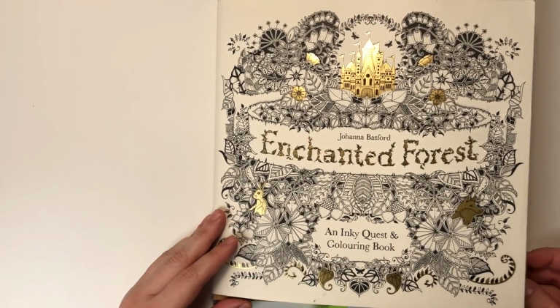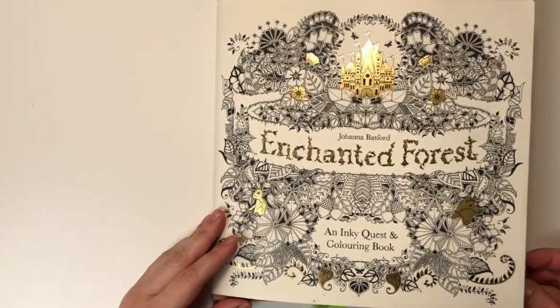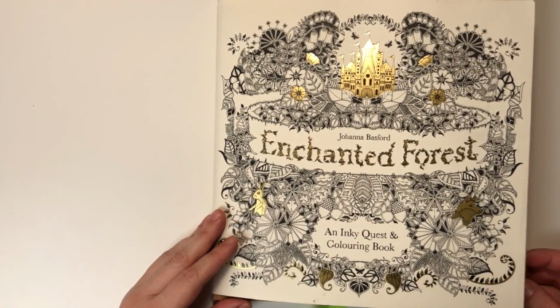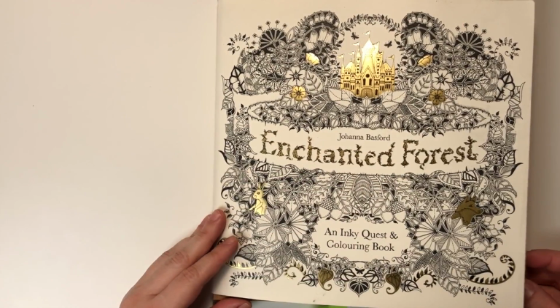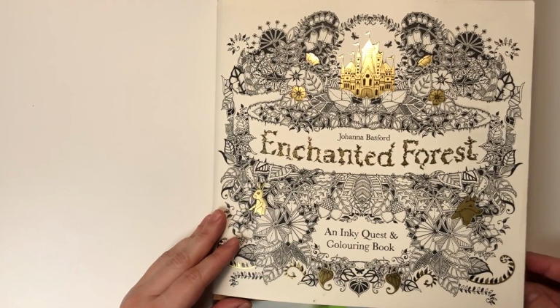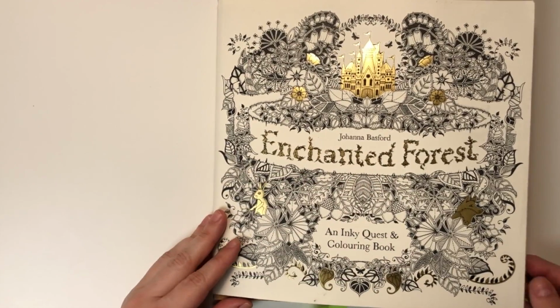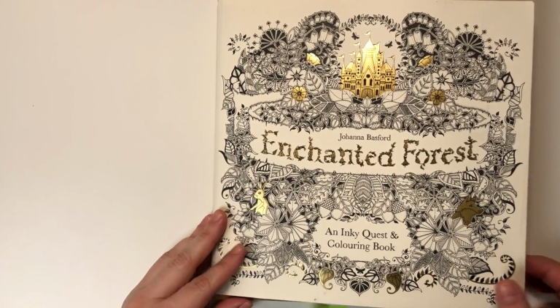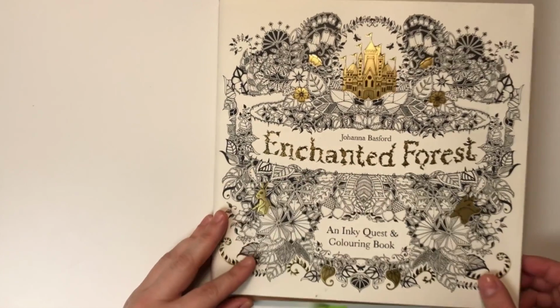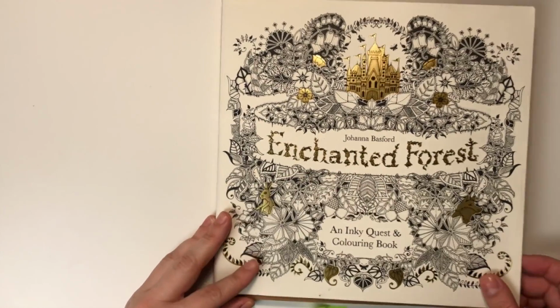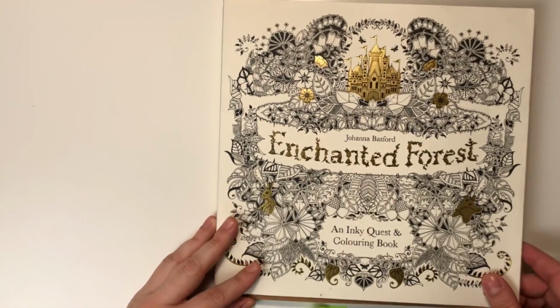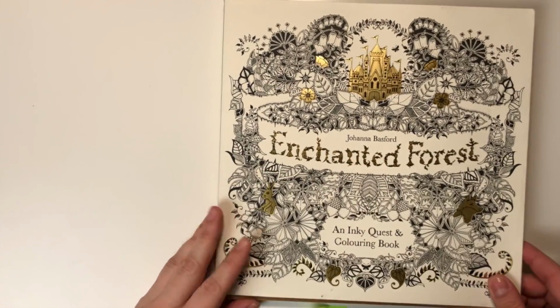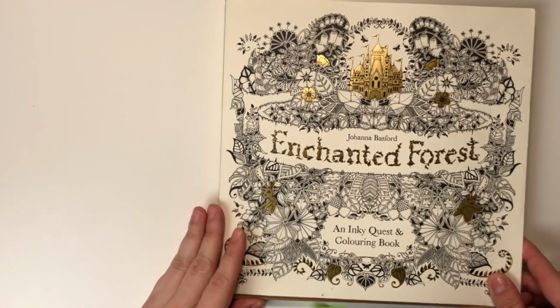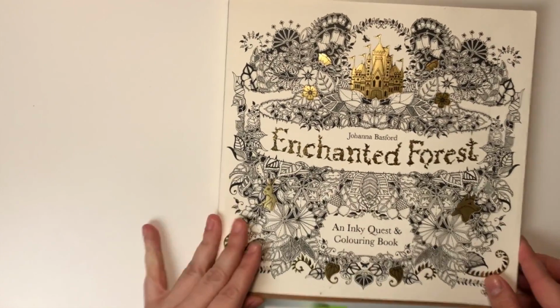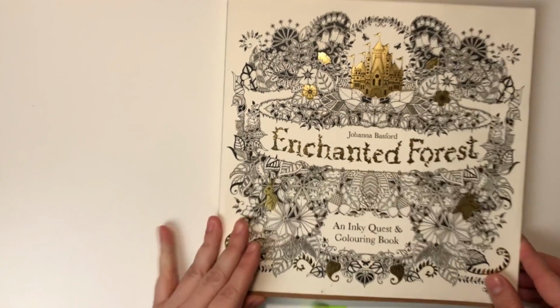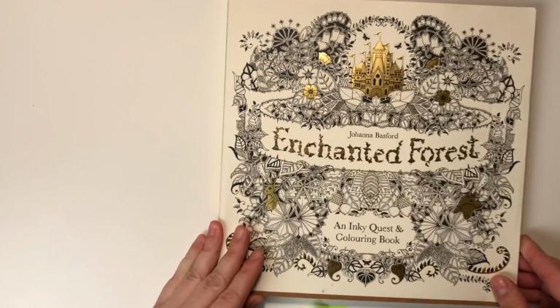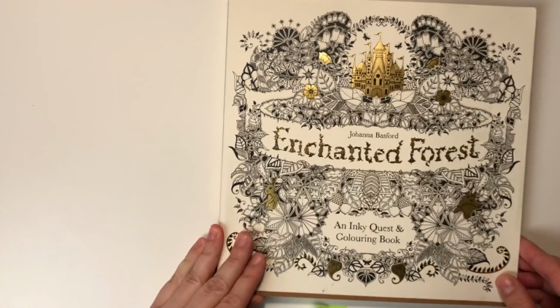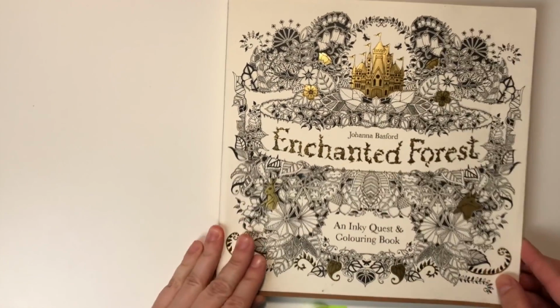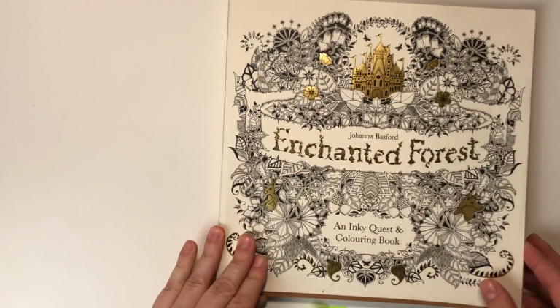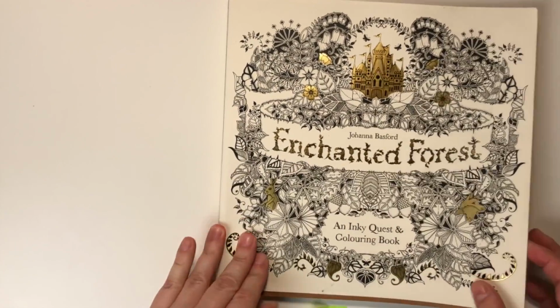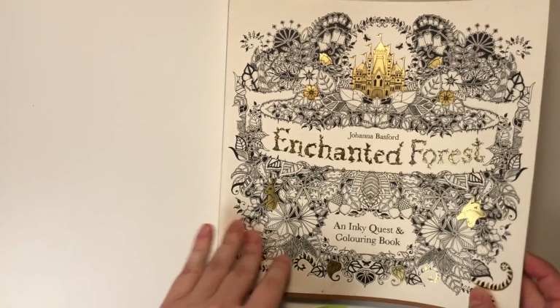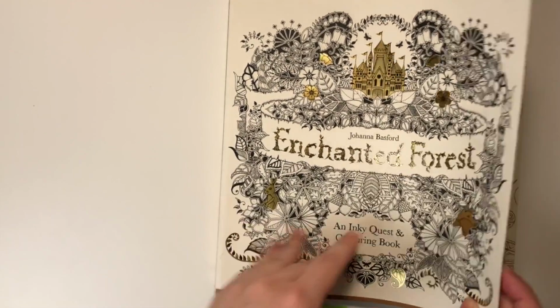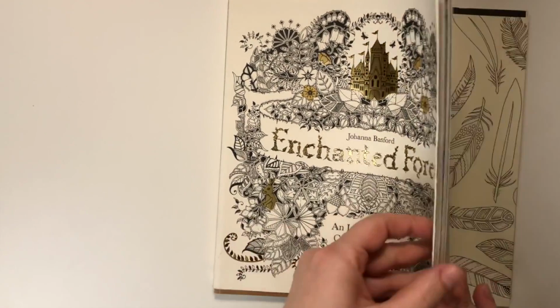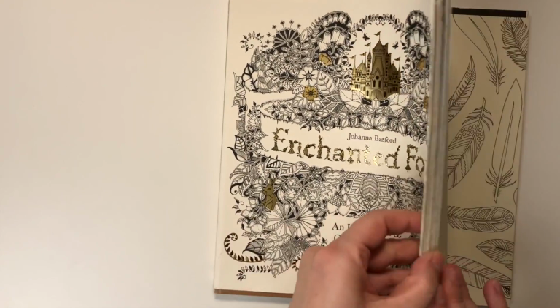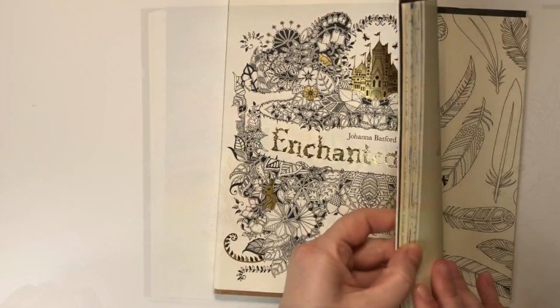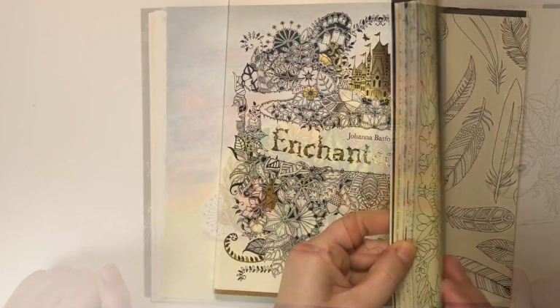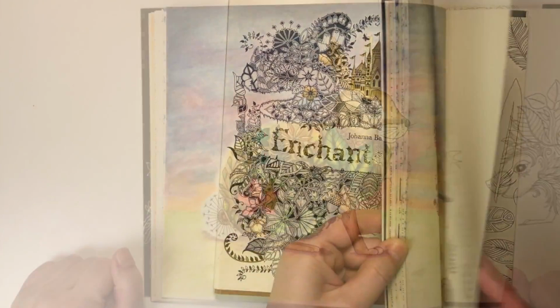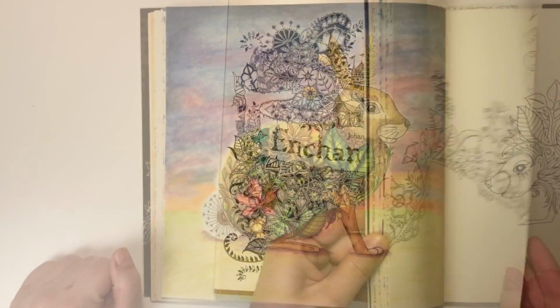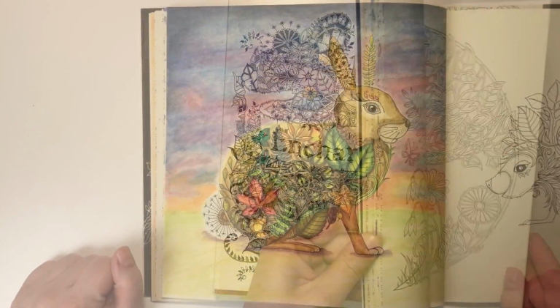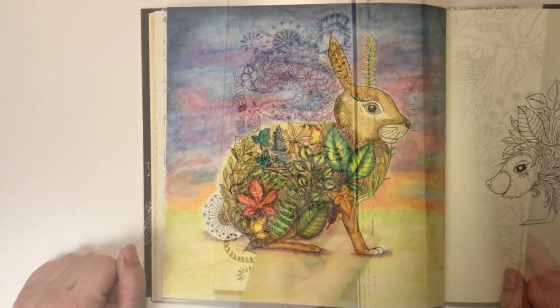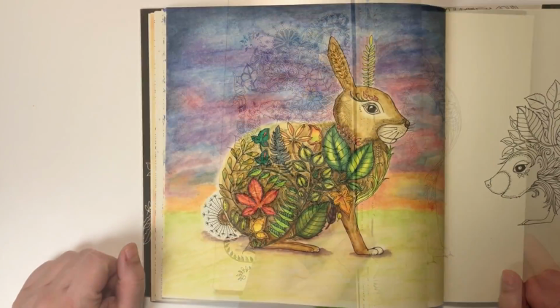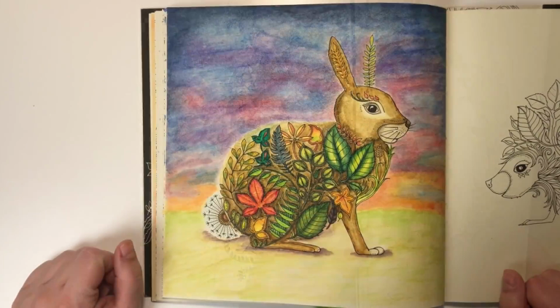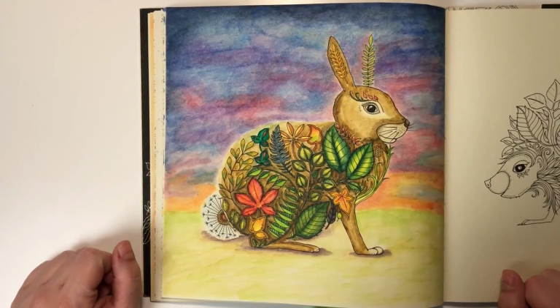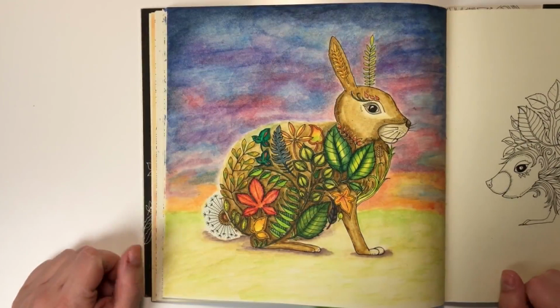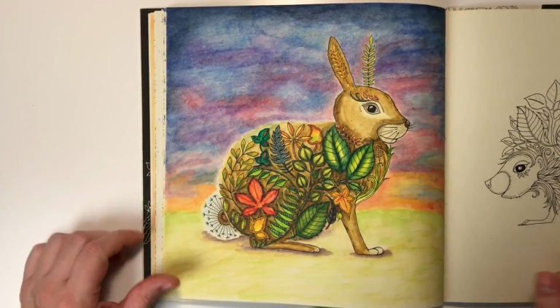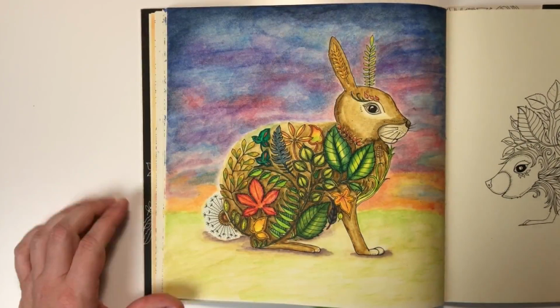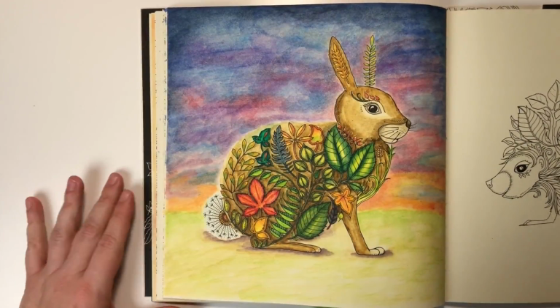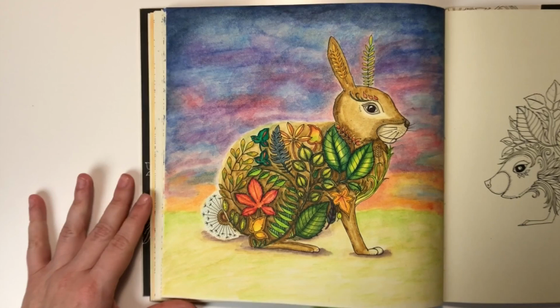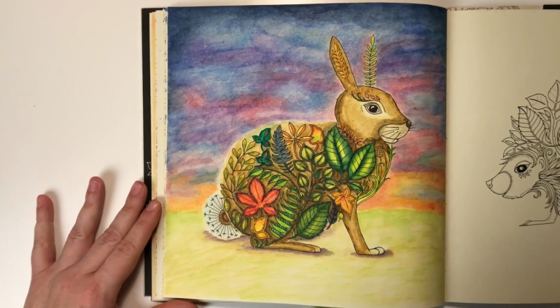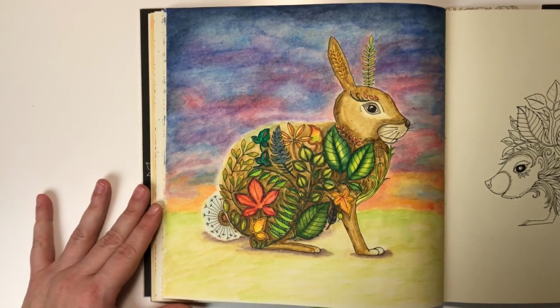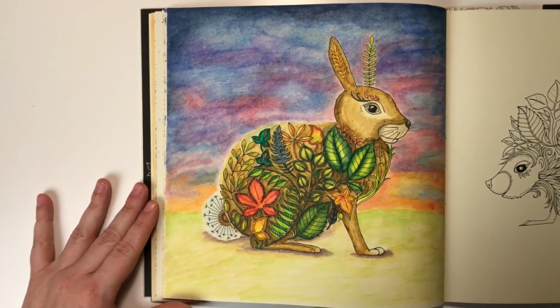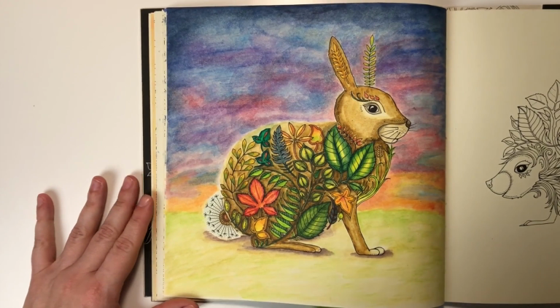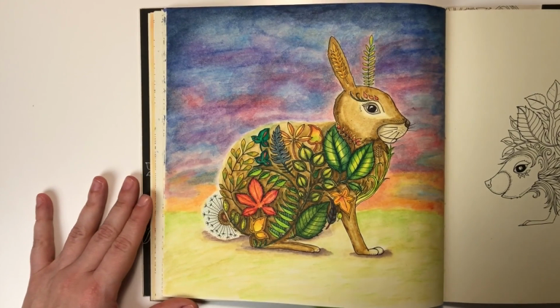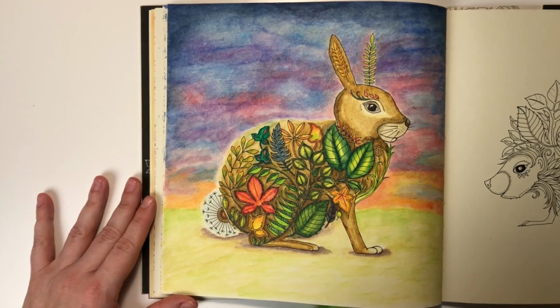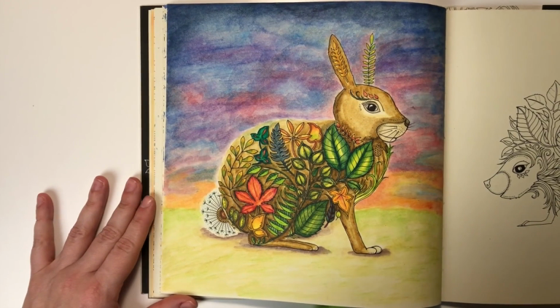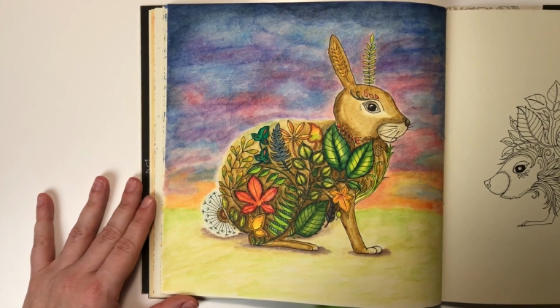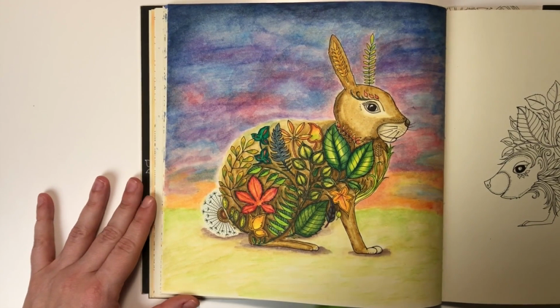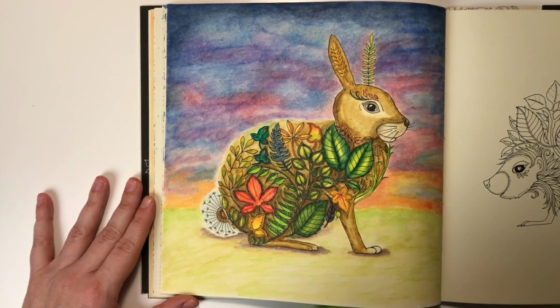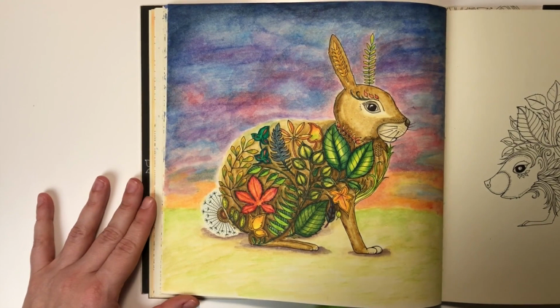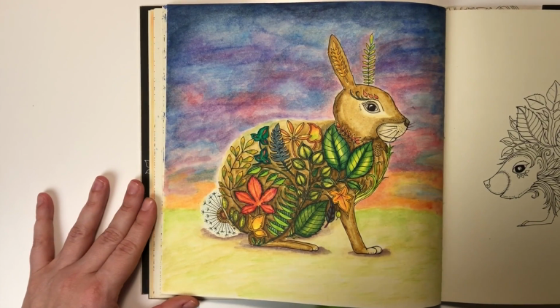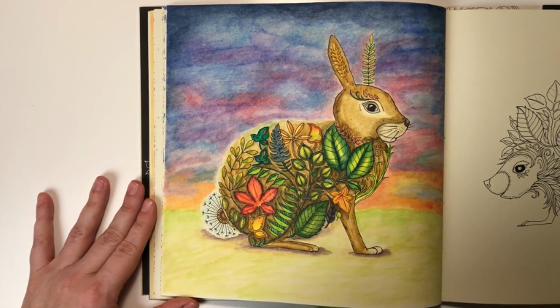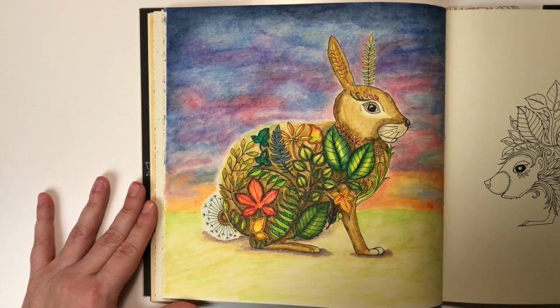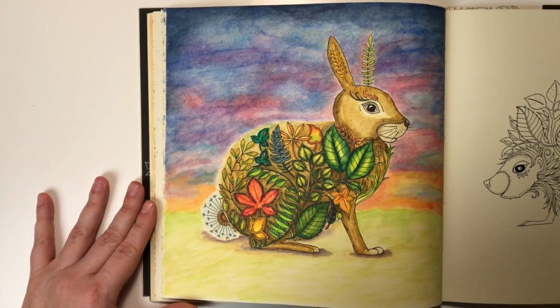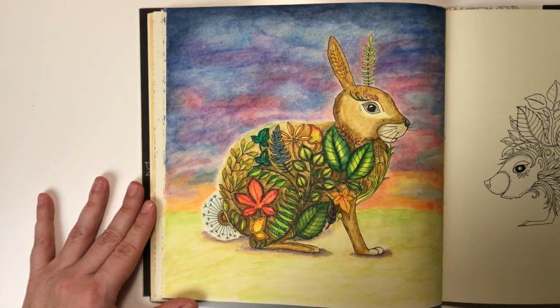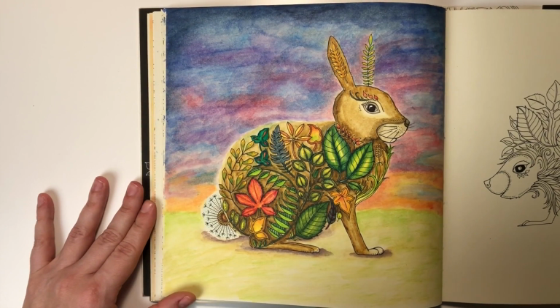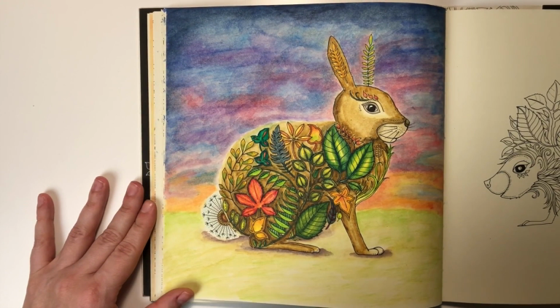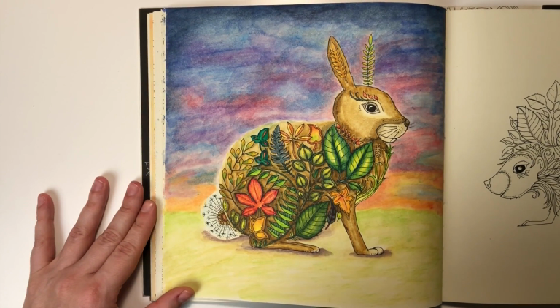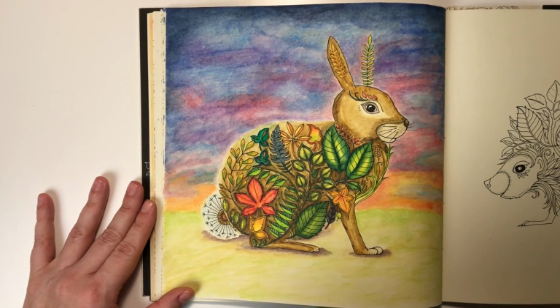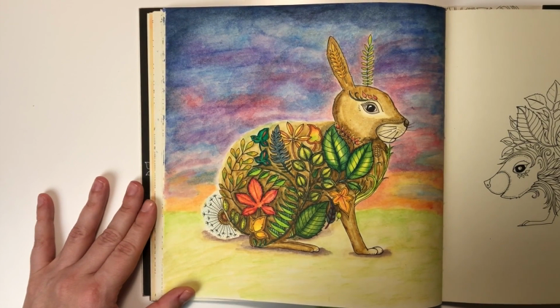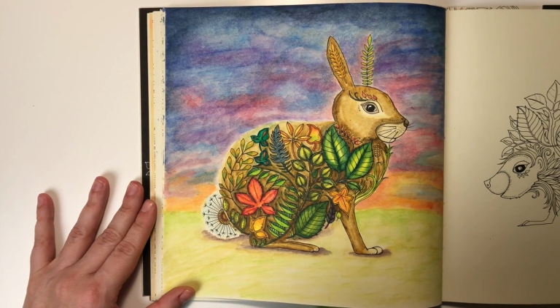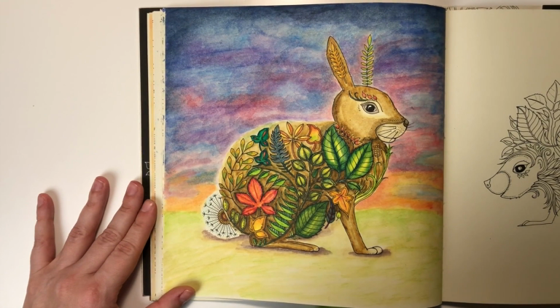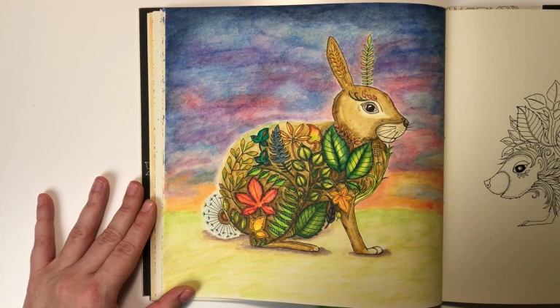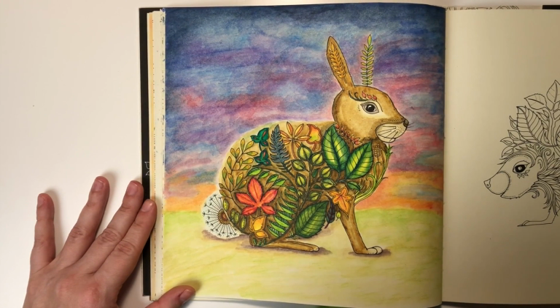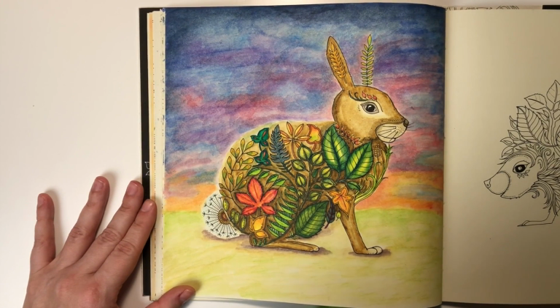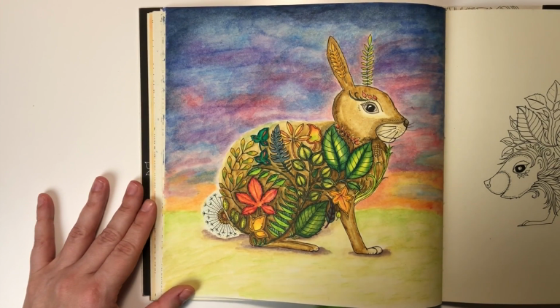Enchanted Forest. I did color this picture using Derwent Inktense.